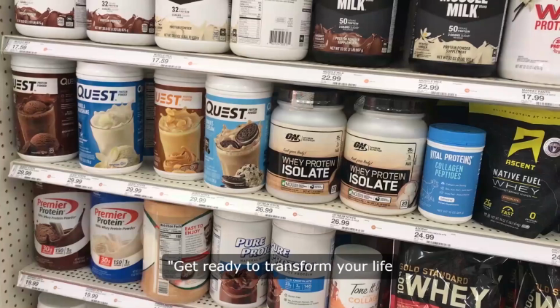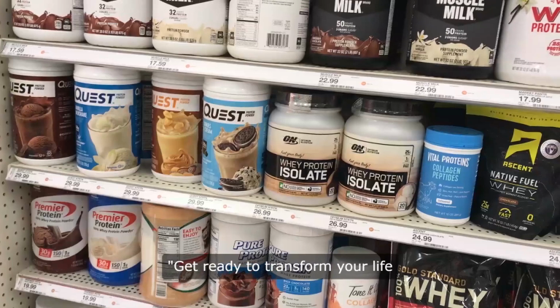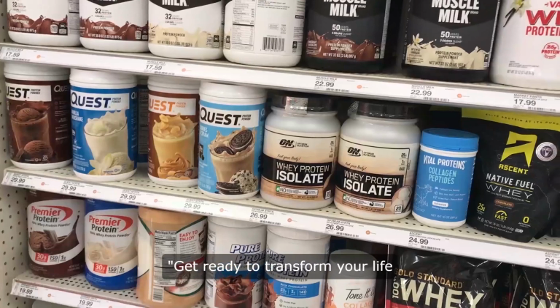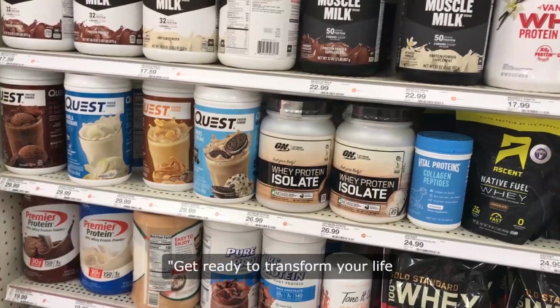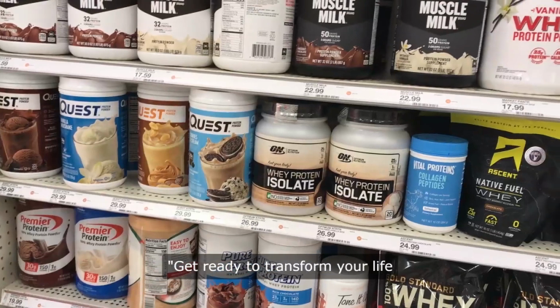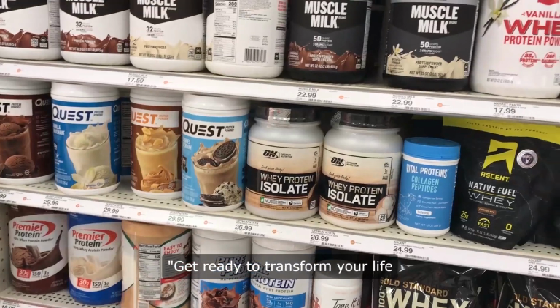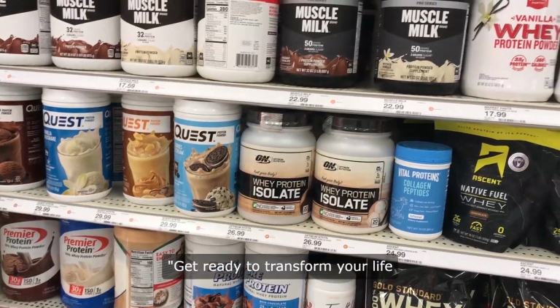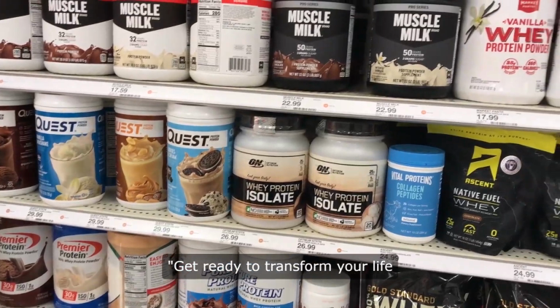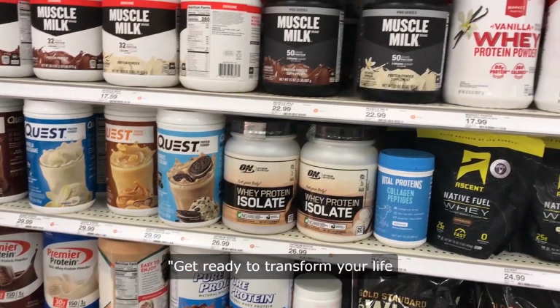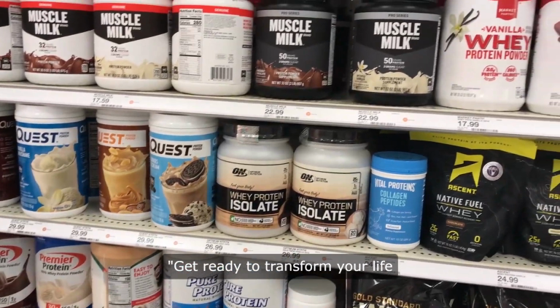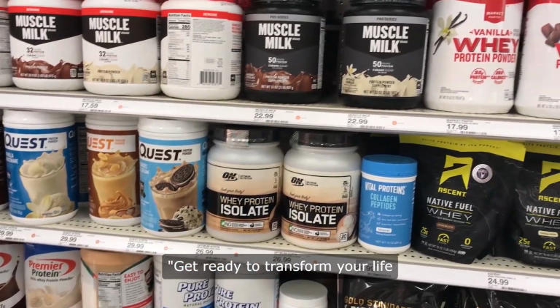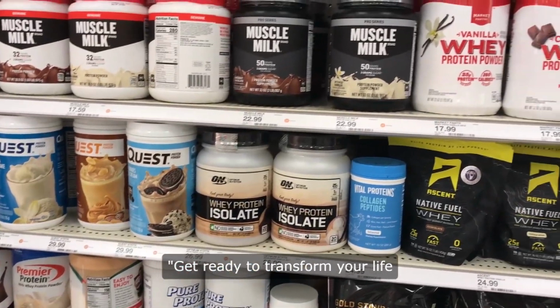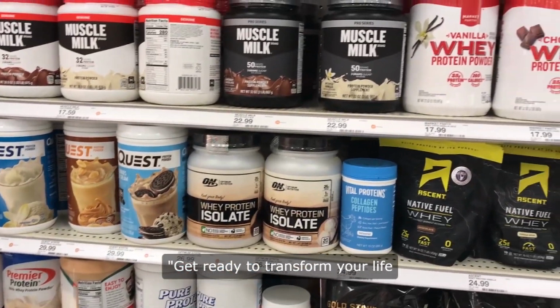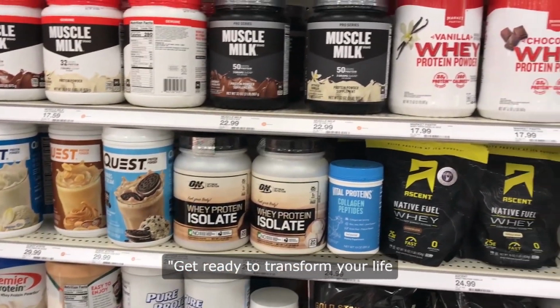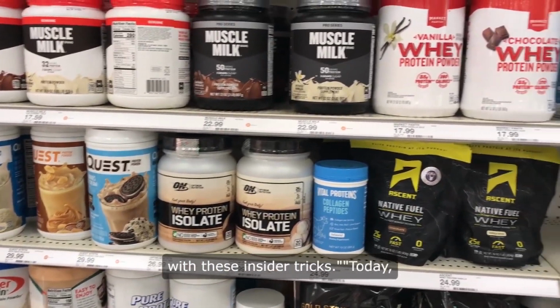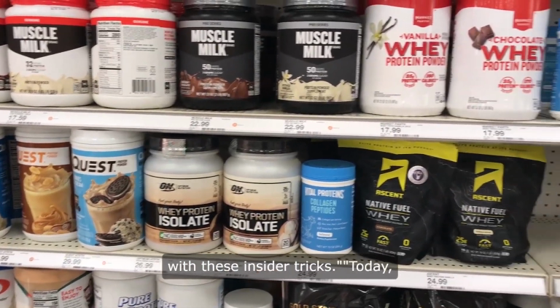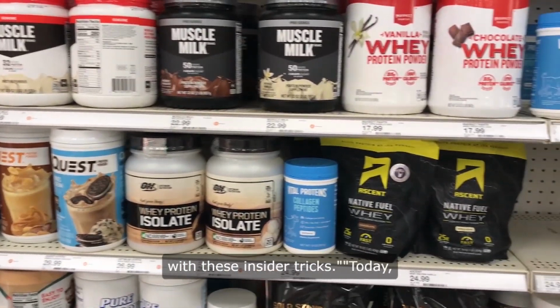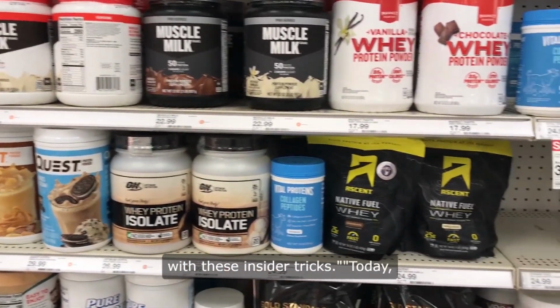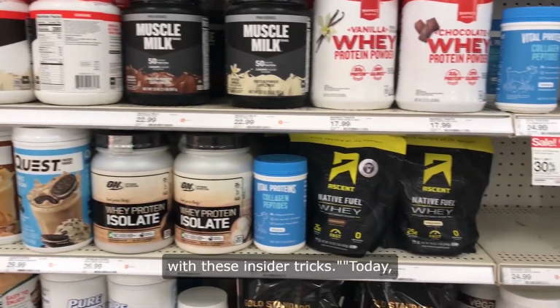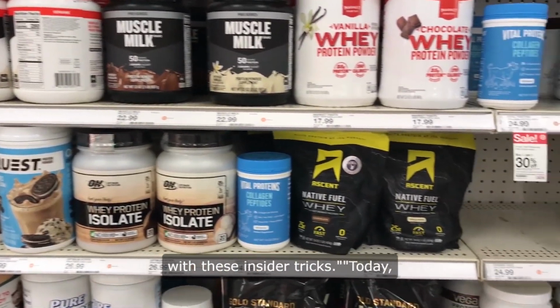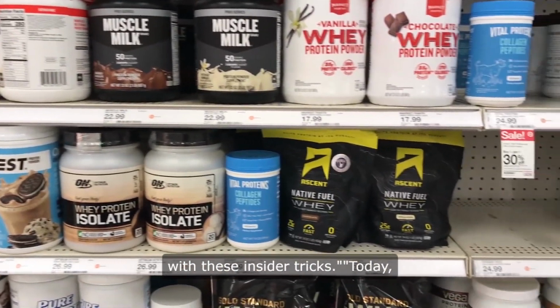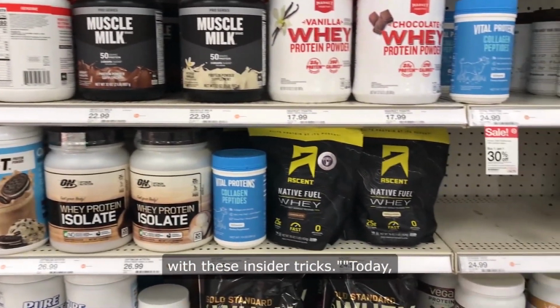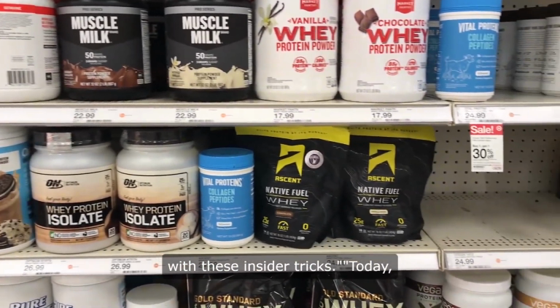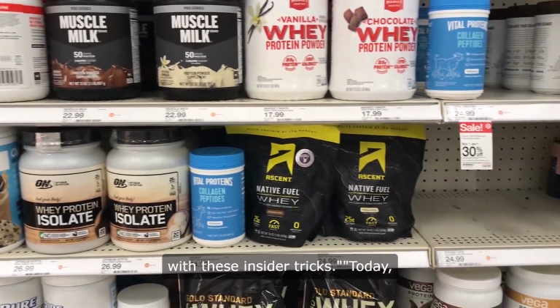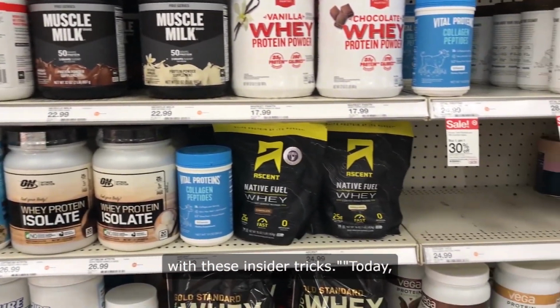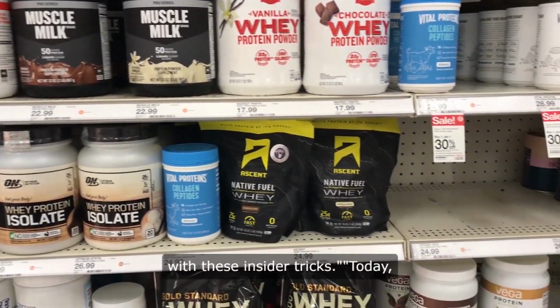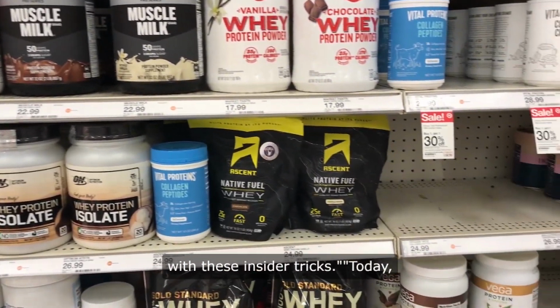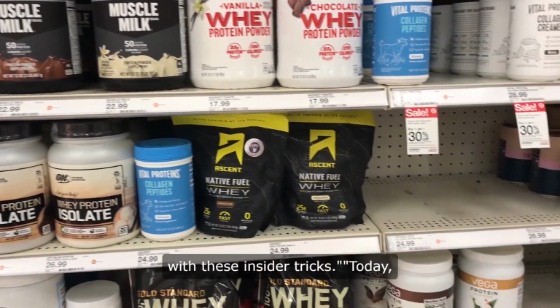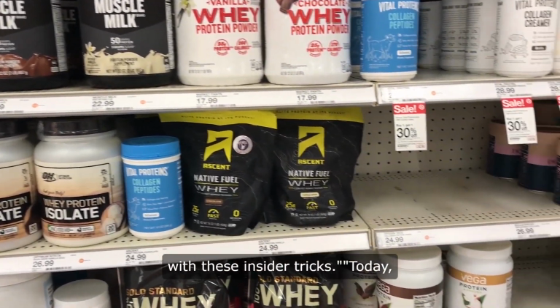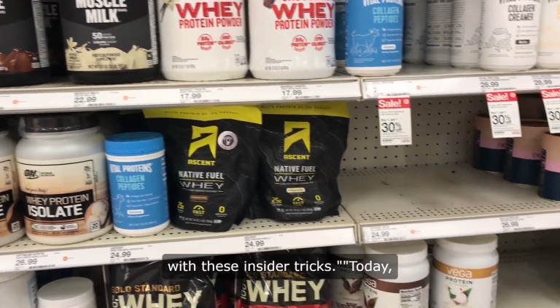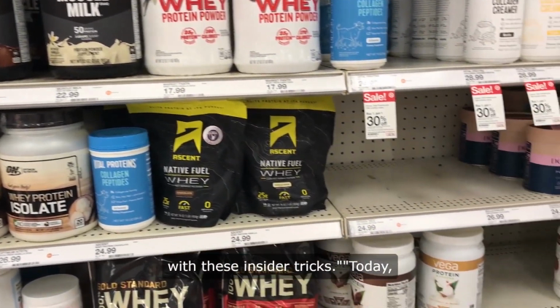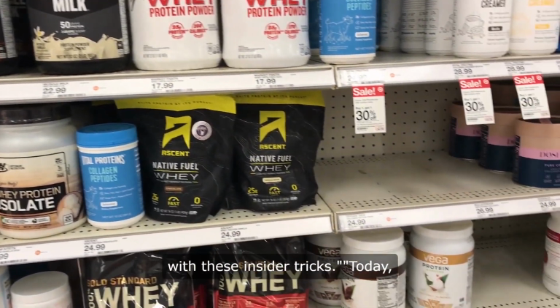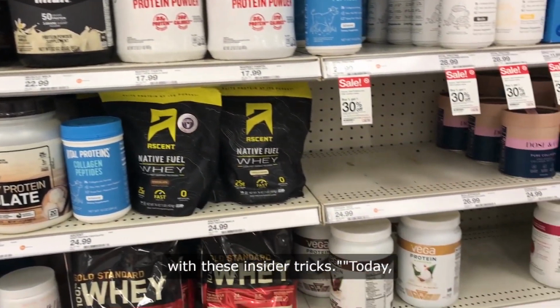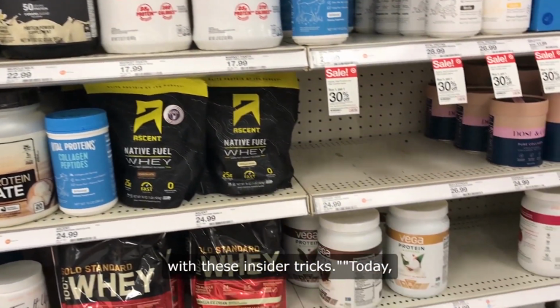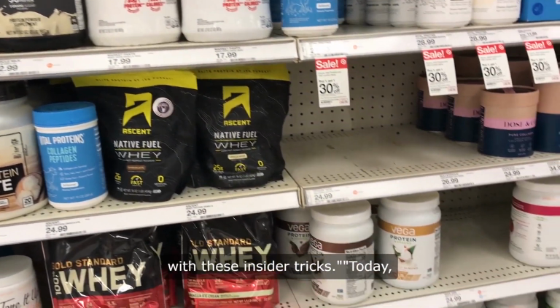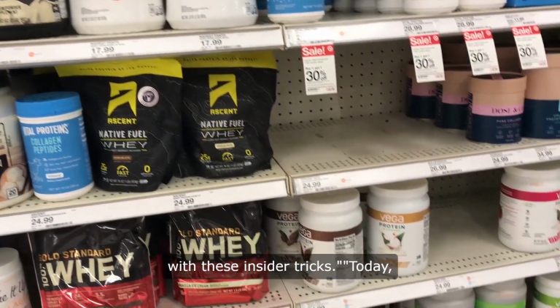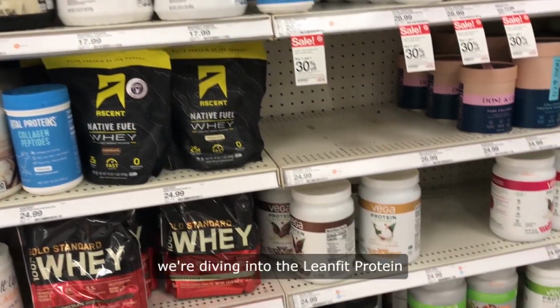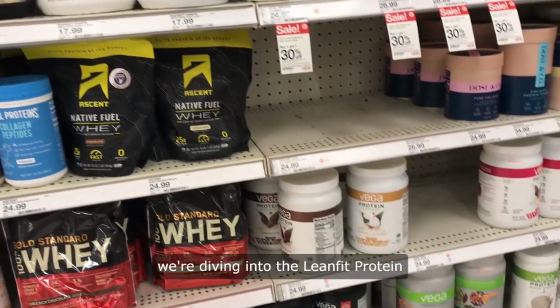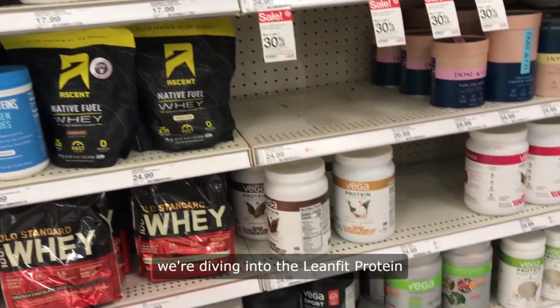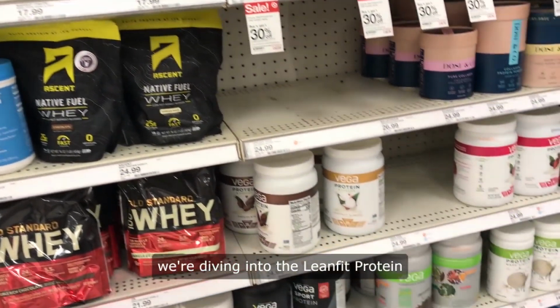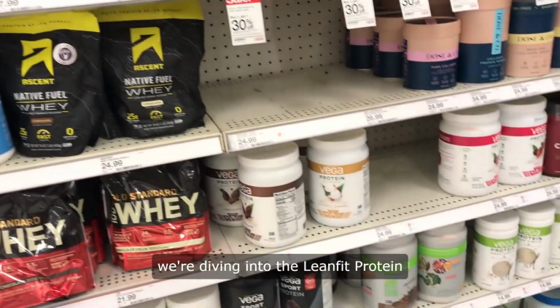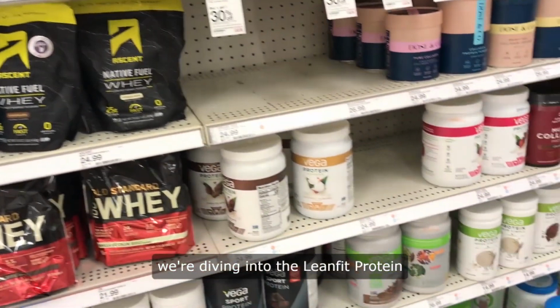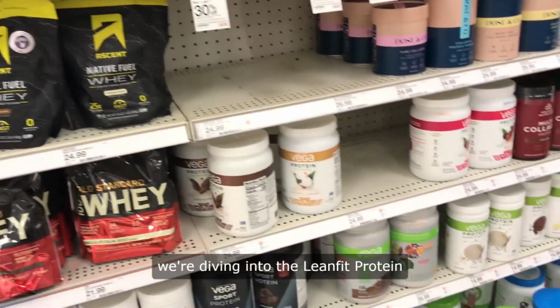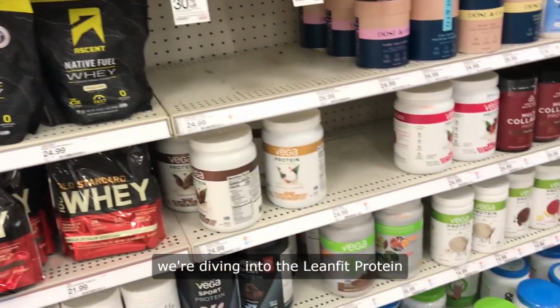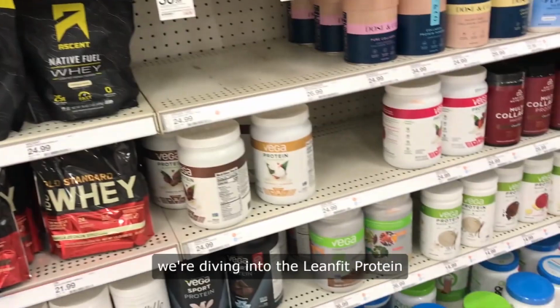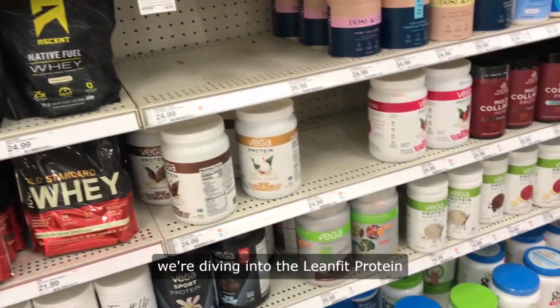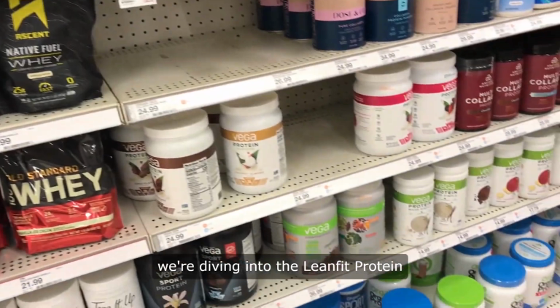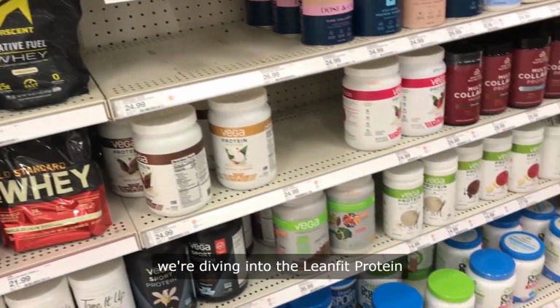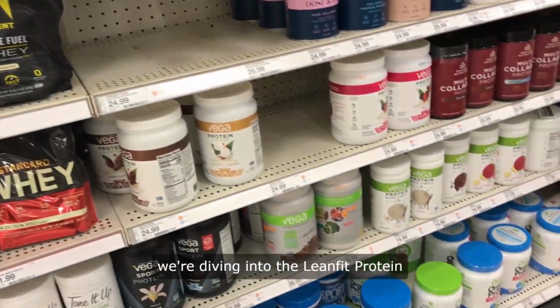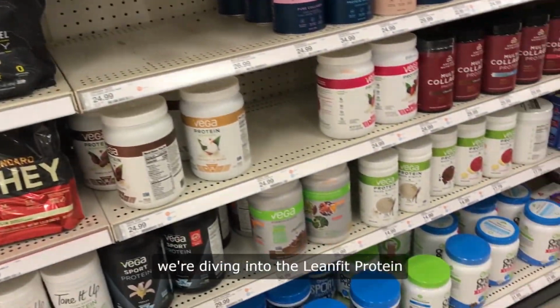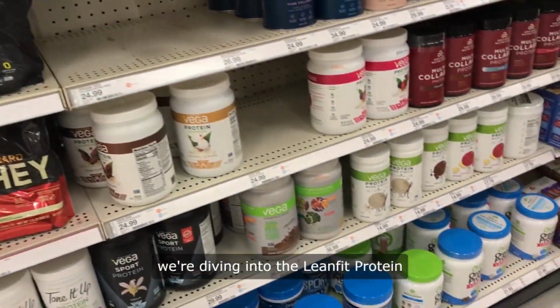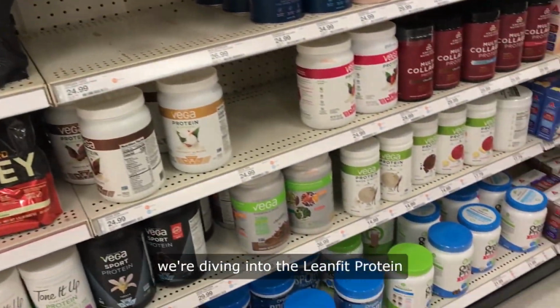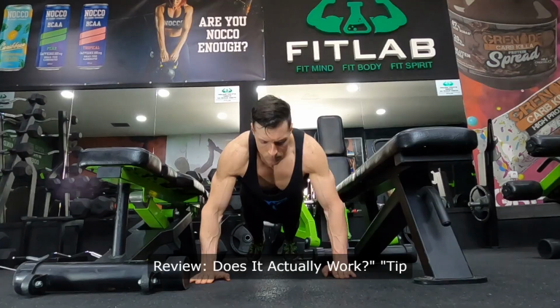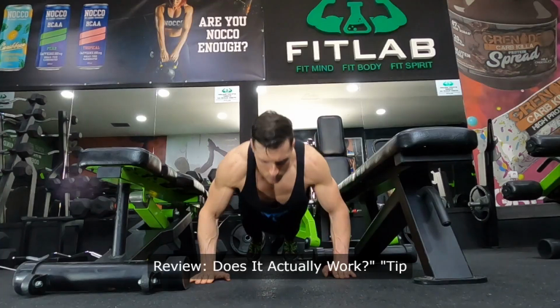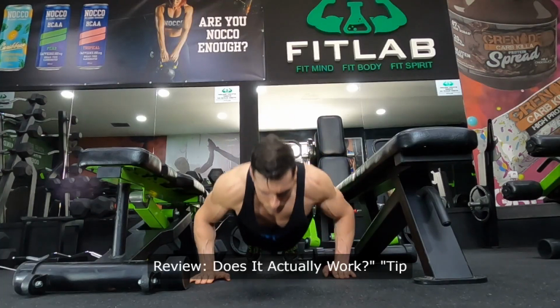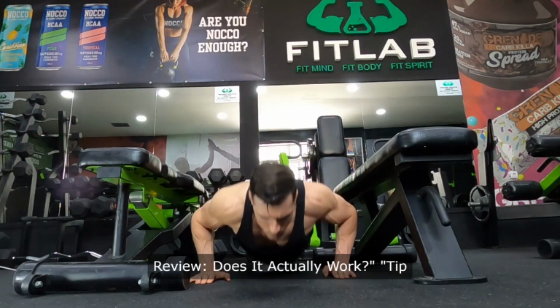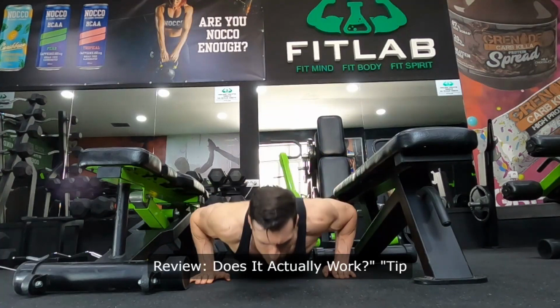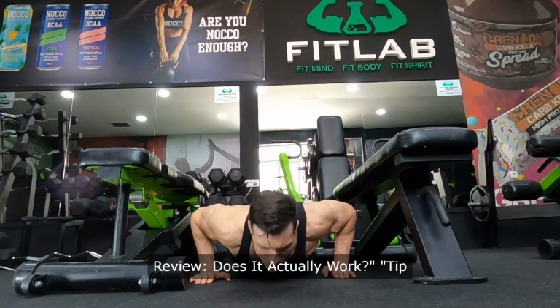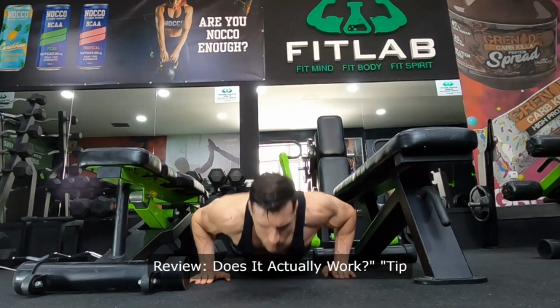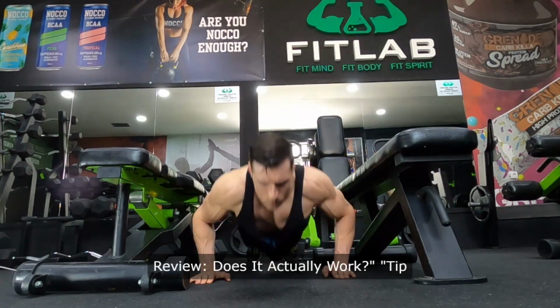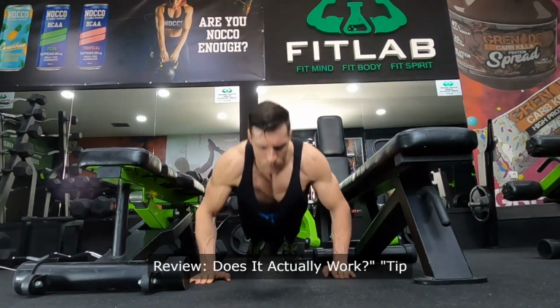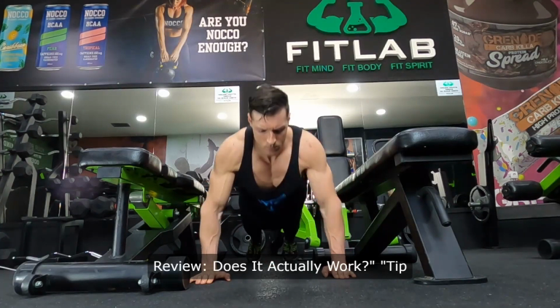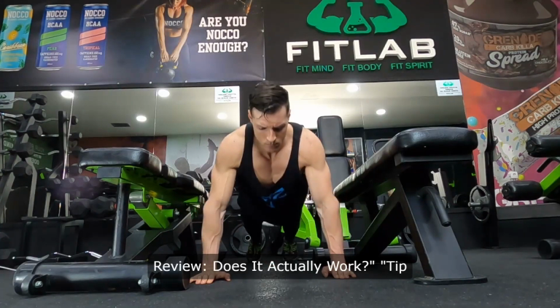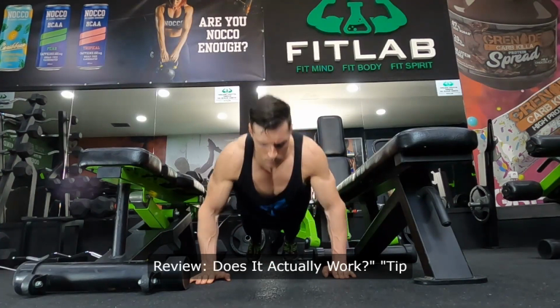Get ready to transform your life with these insider tricks. Today, we're diving into the LeanFit Protein Review. Does it actually work?